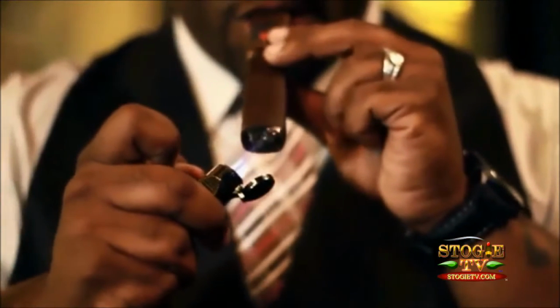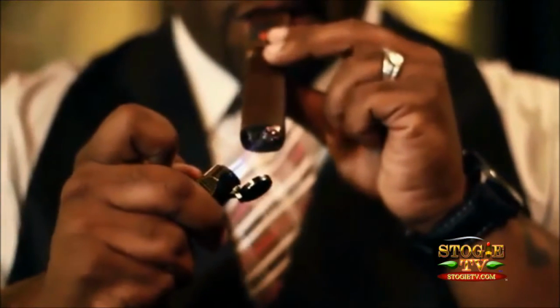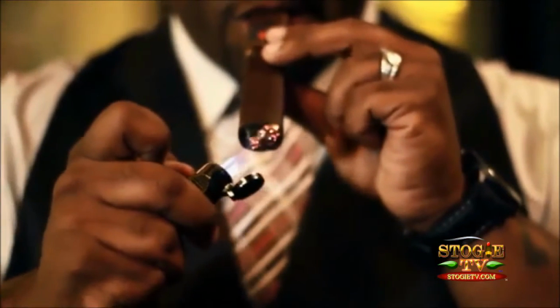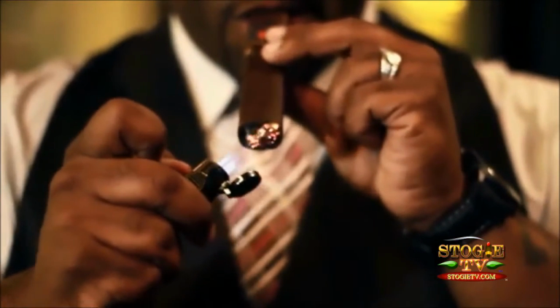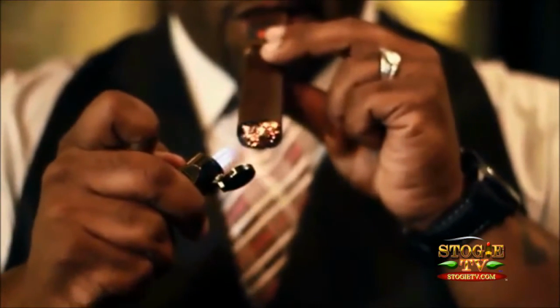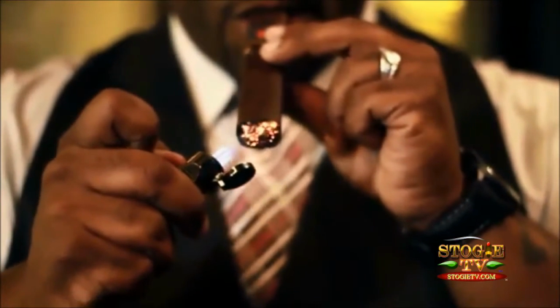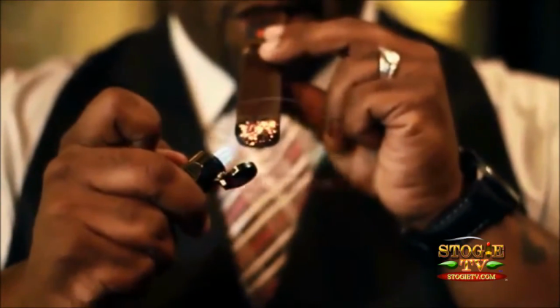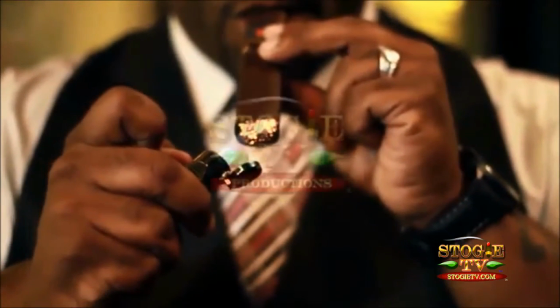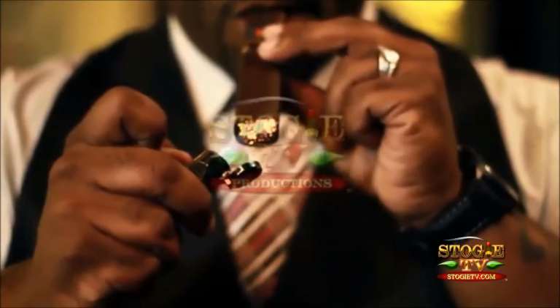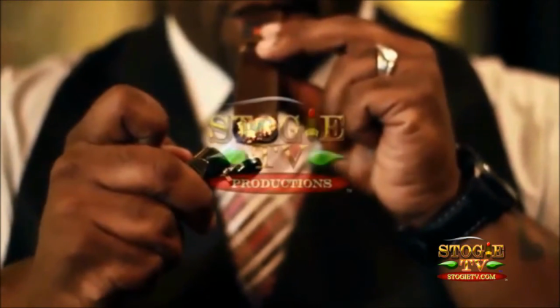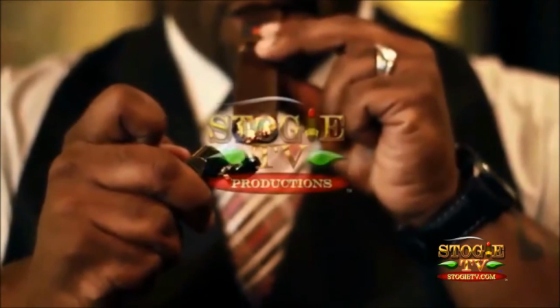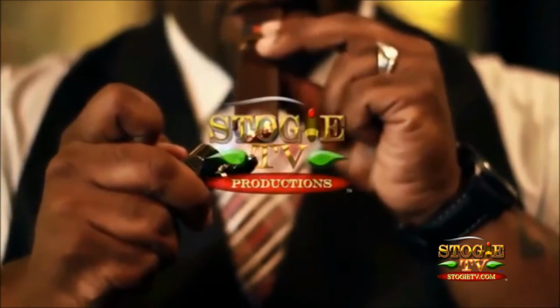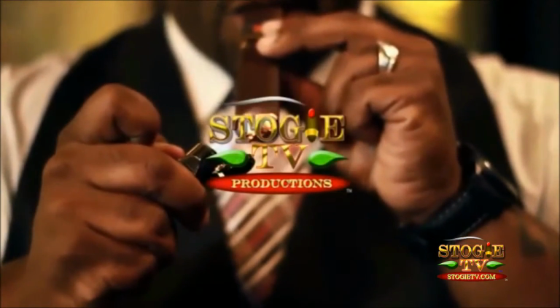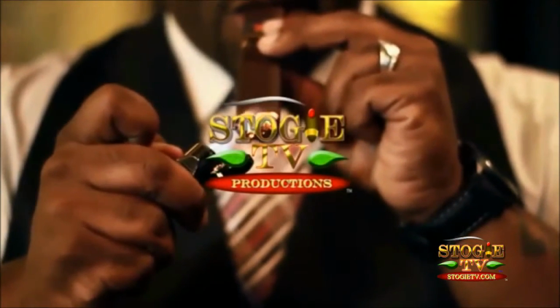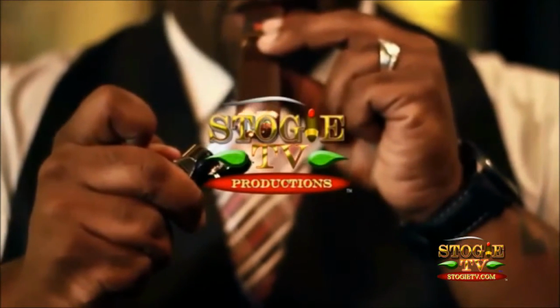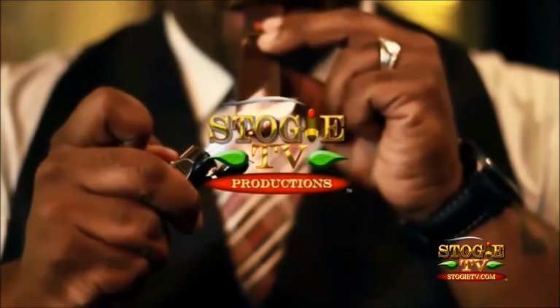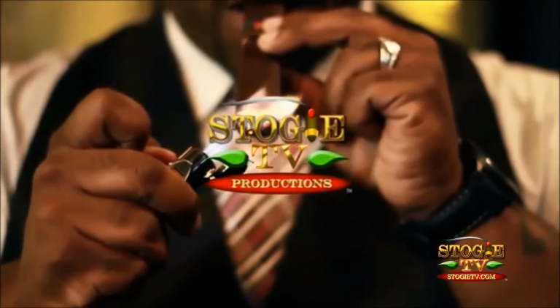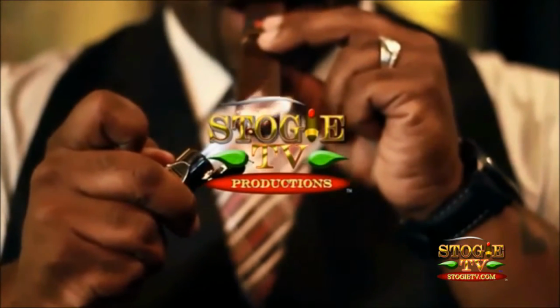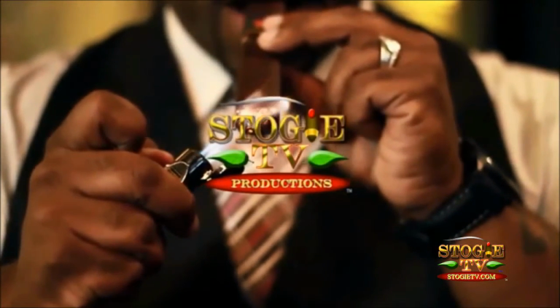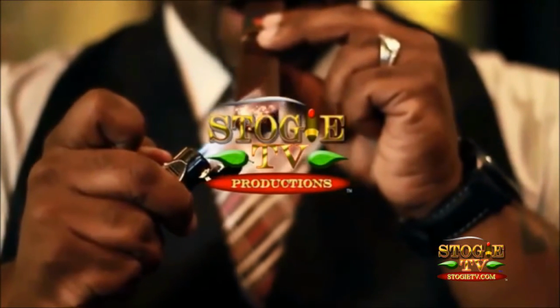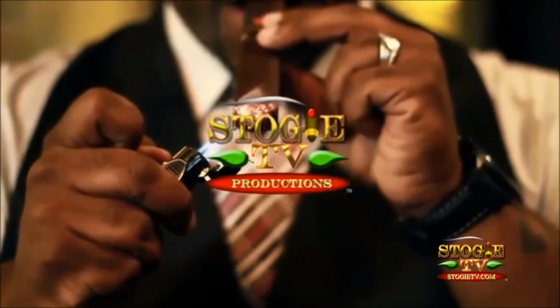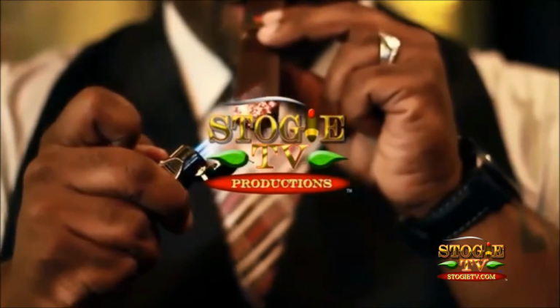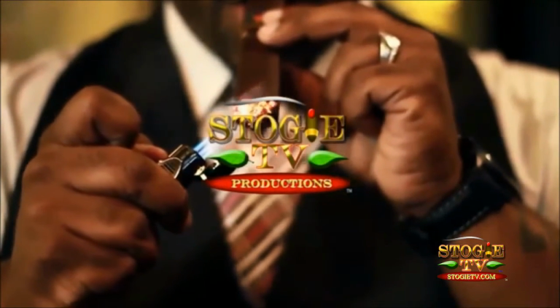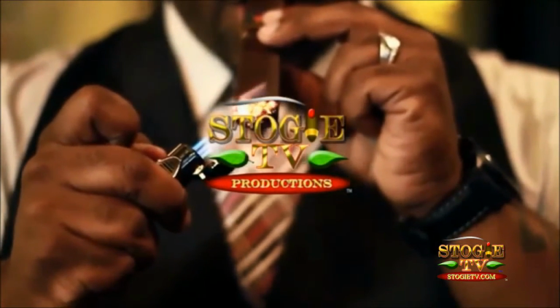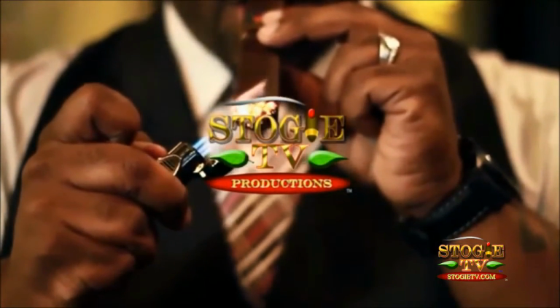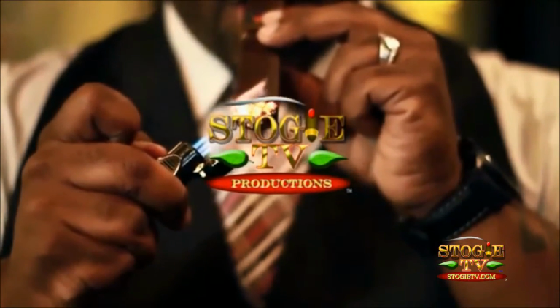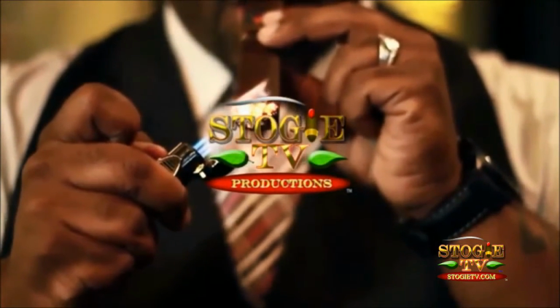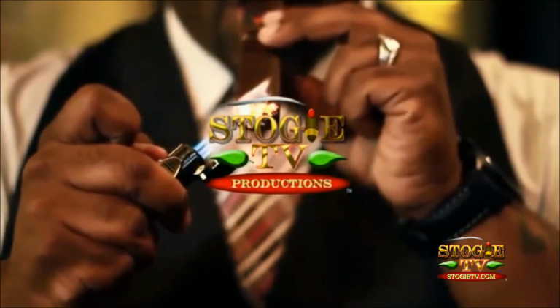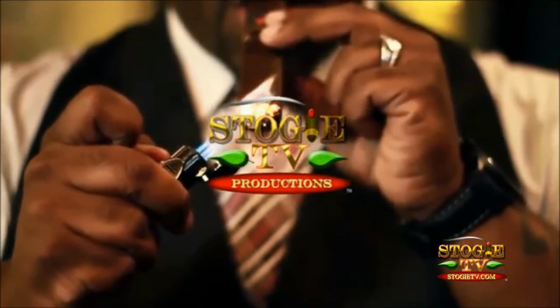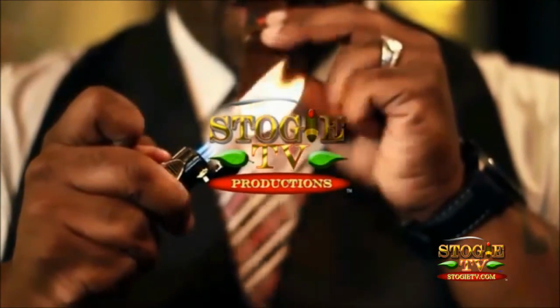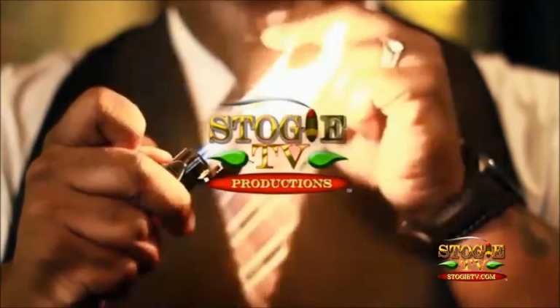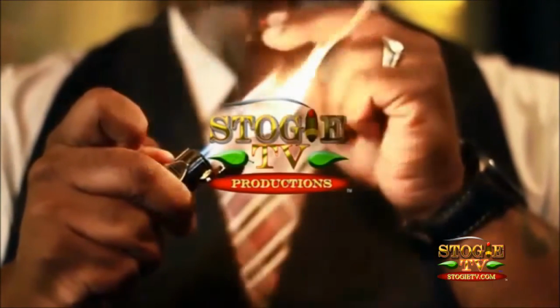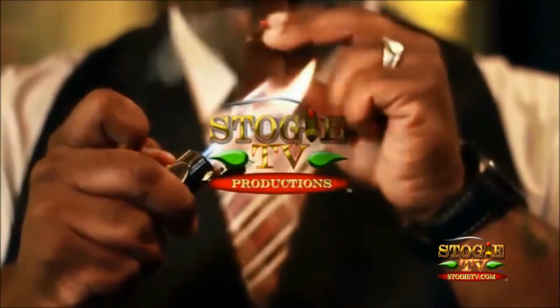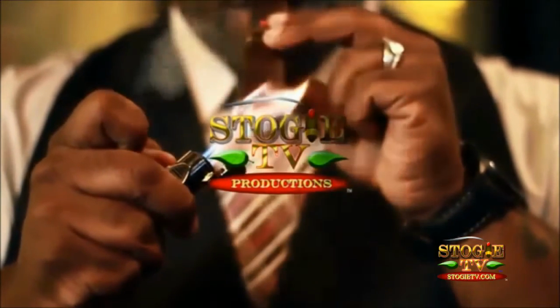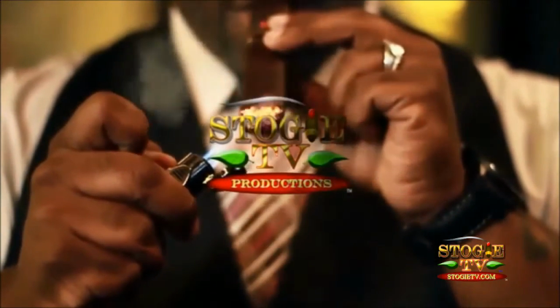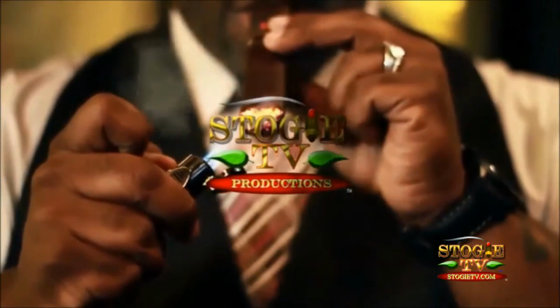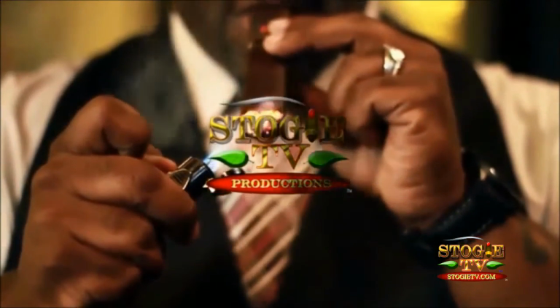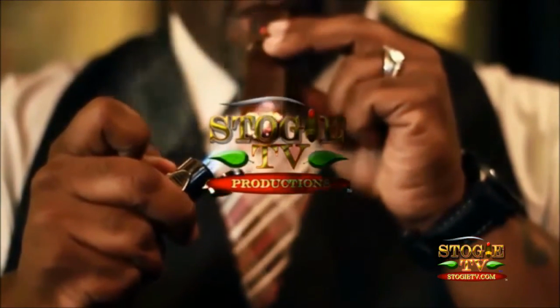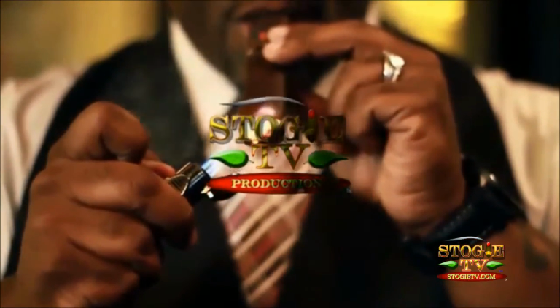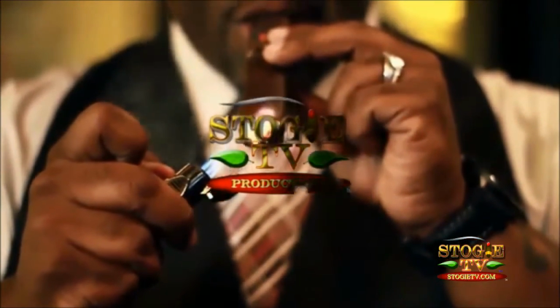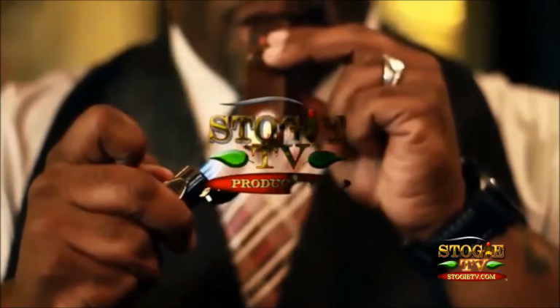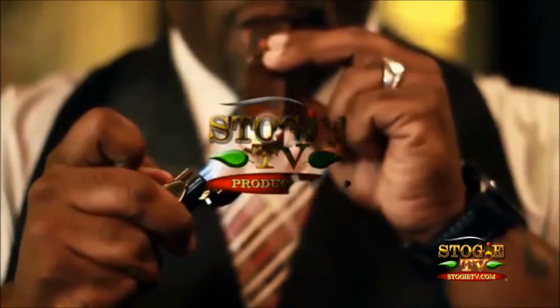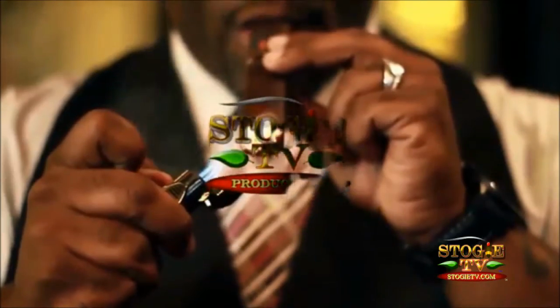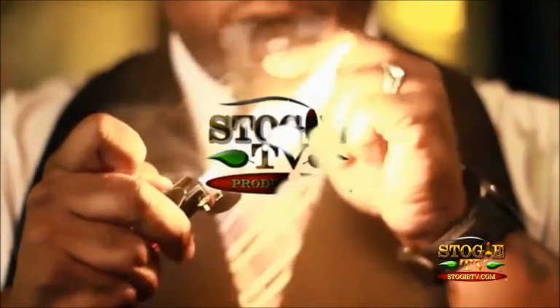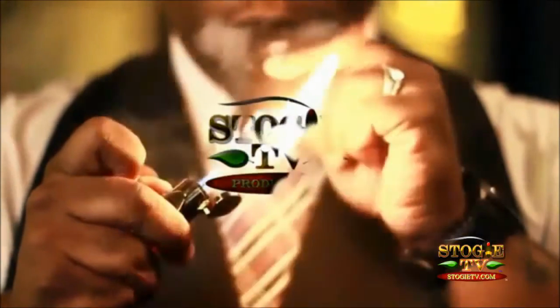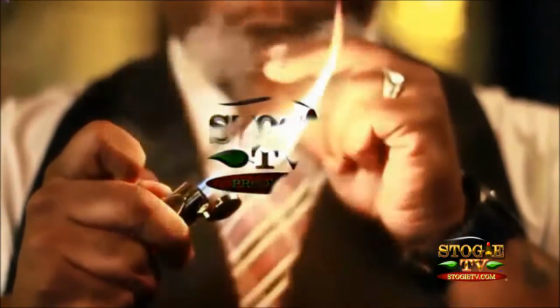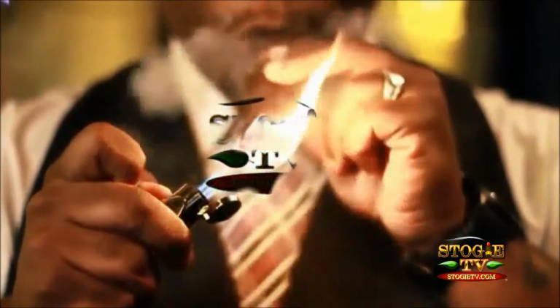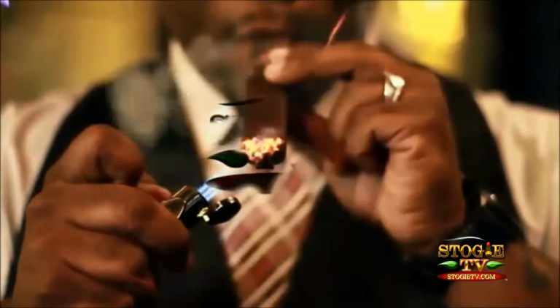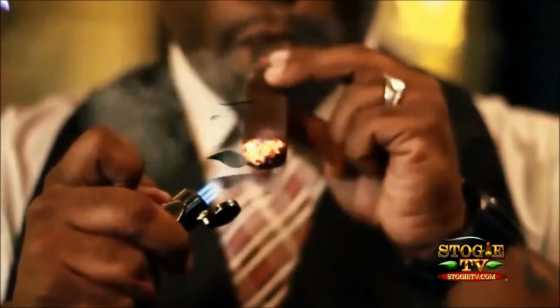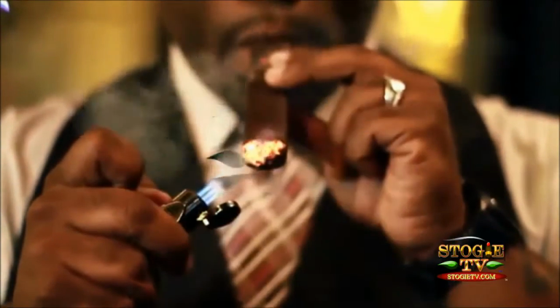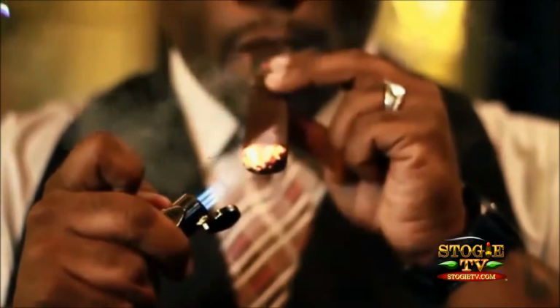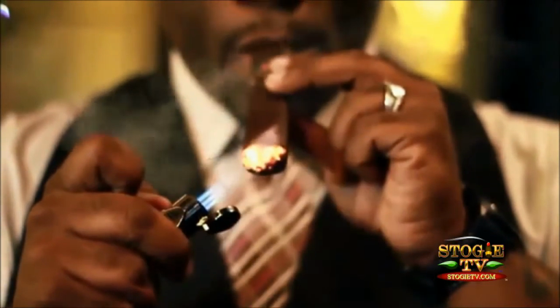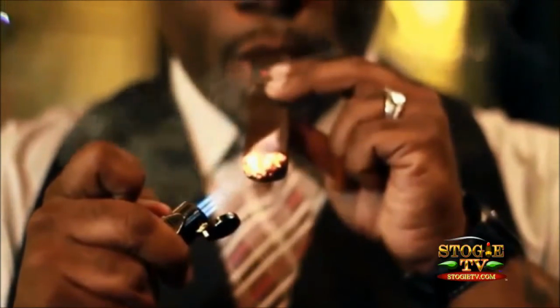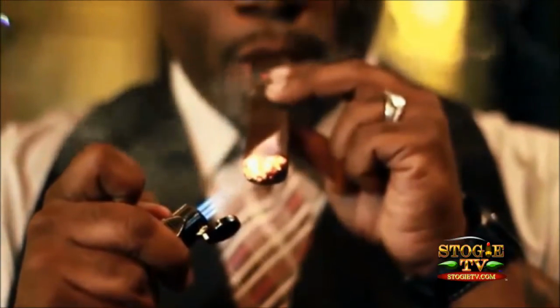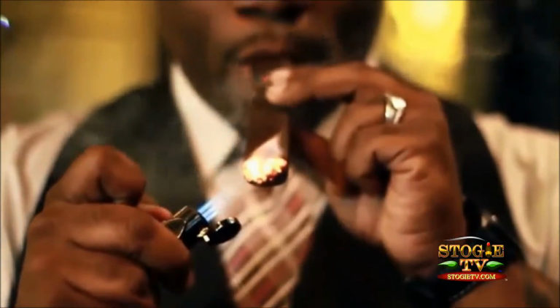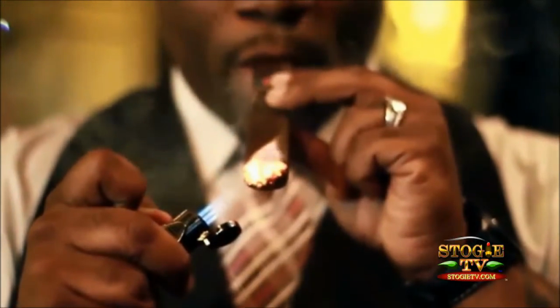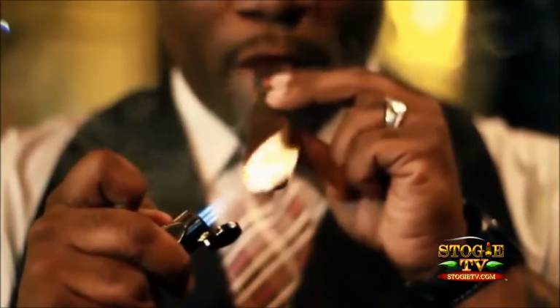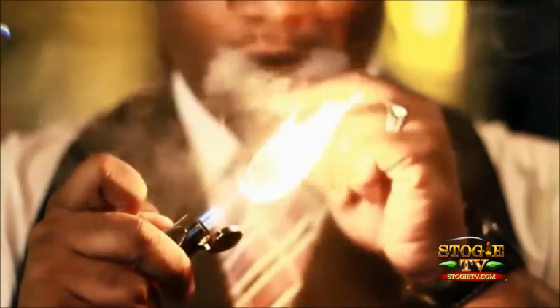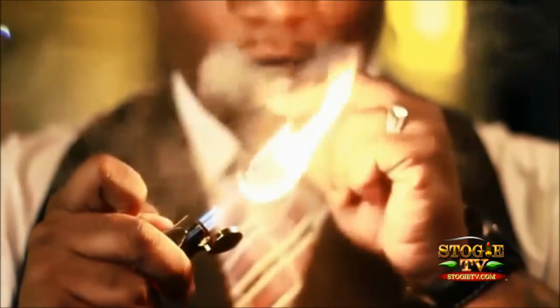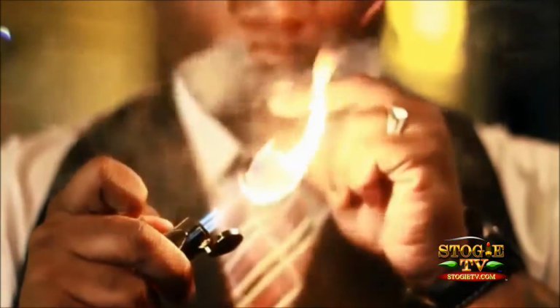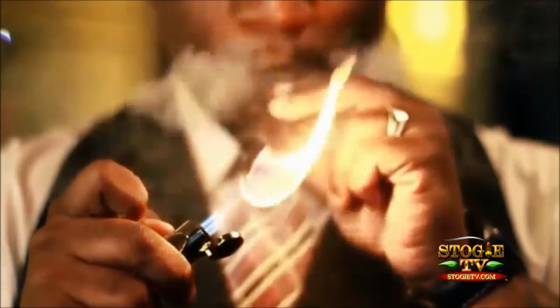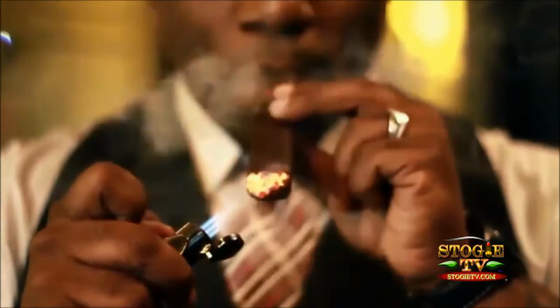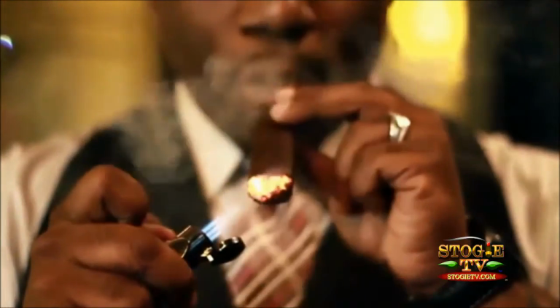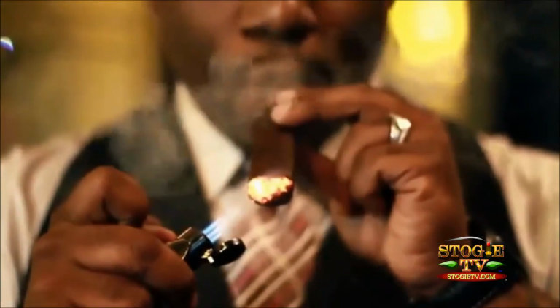Welcome to StogieTV.com. I'm your host, Kennedy, and we're going to be filming this episode from one of our hottest cigar lounges in South Florida.